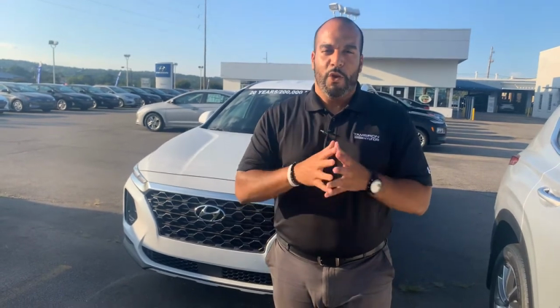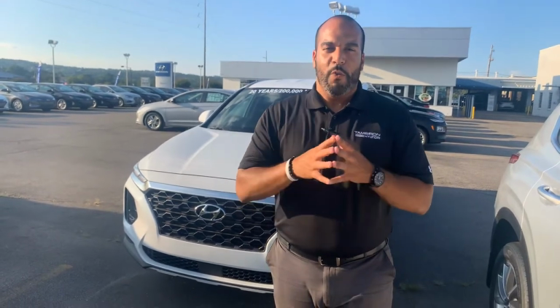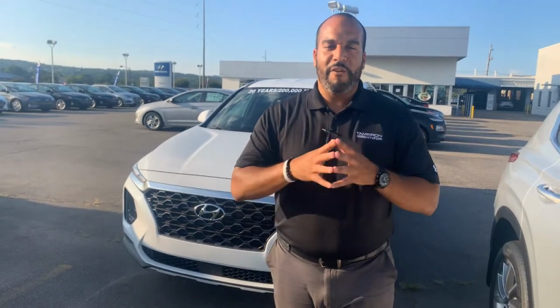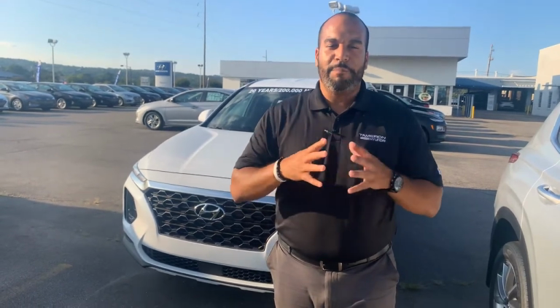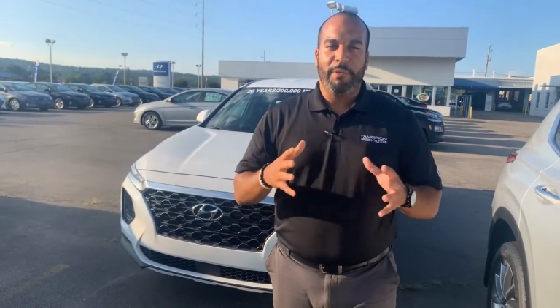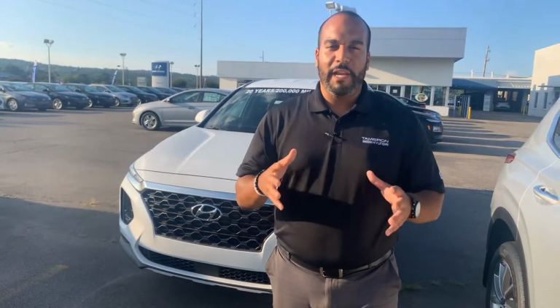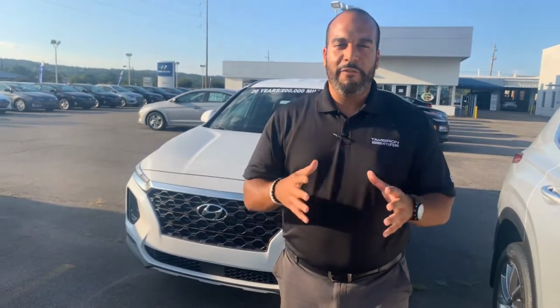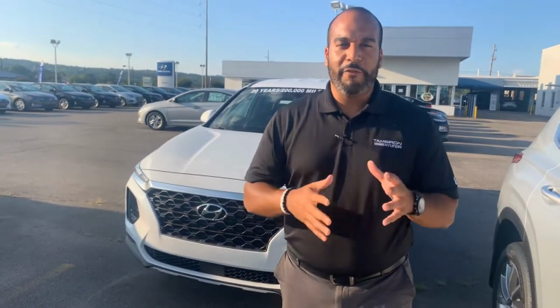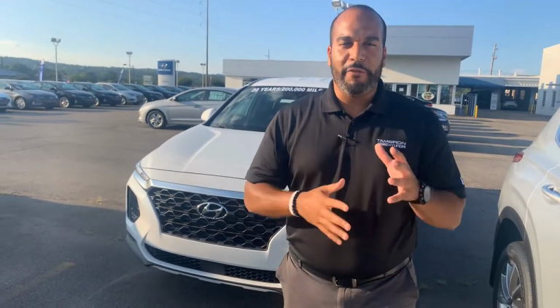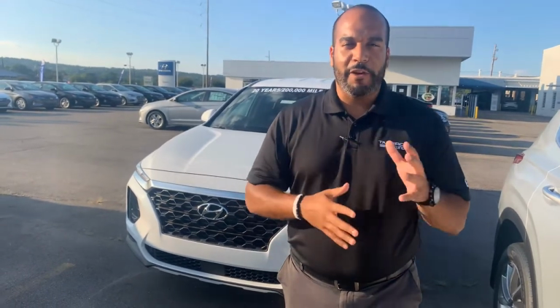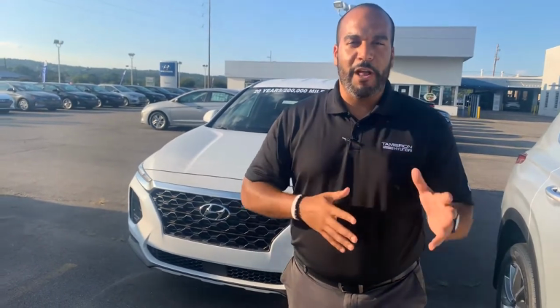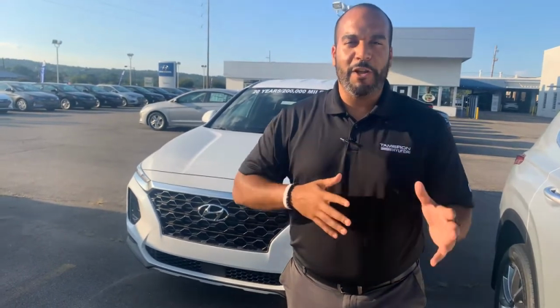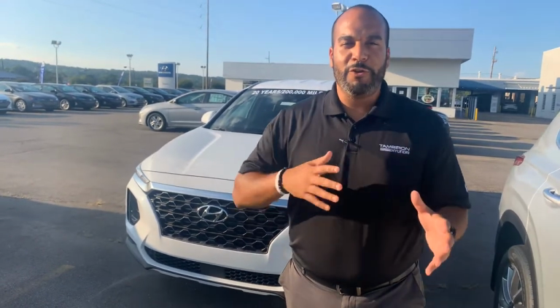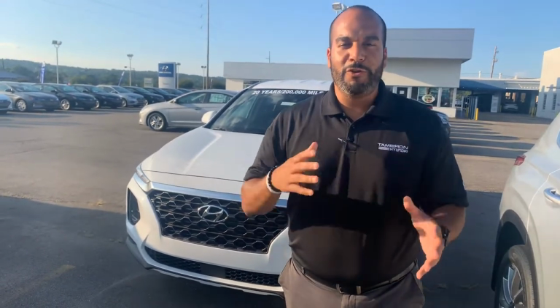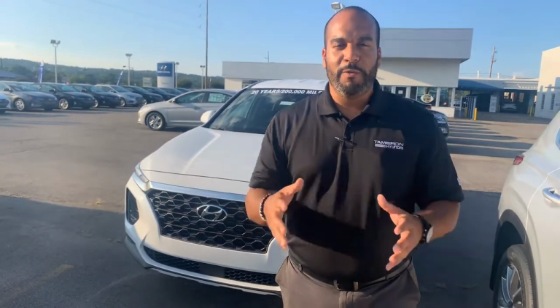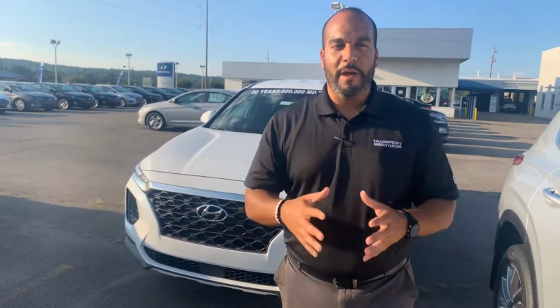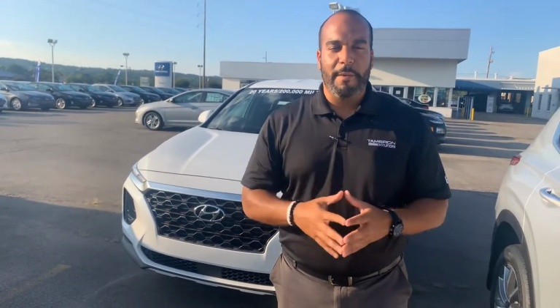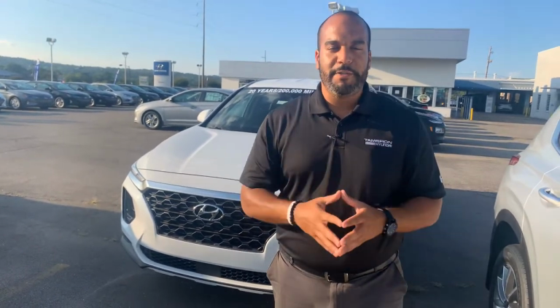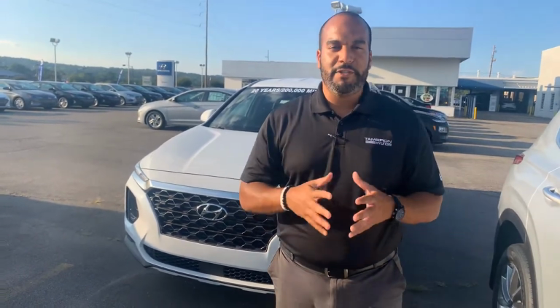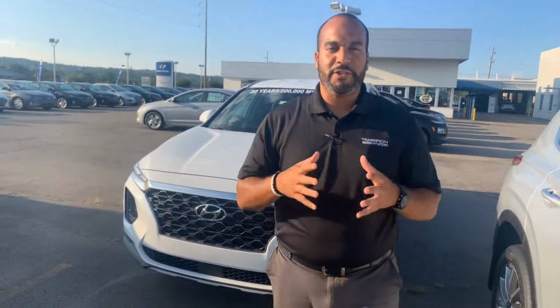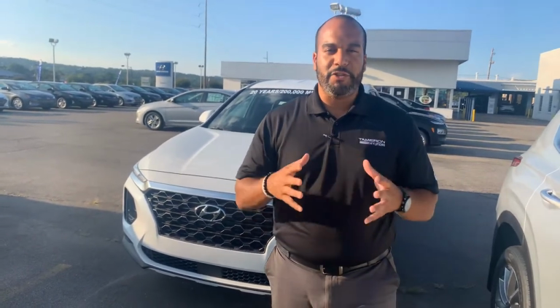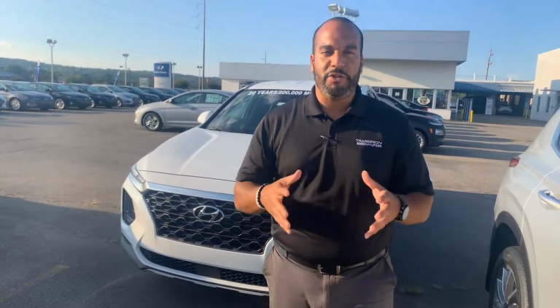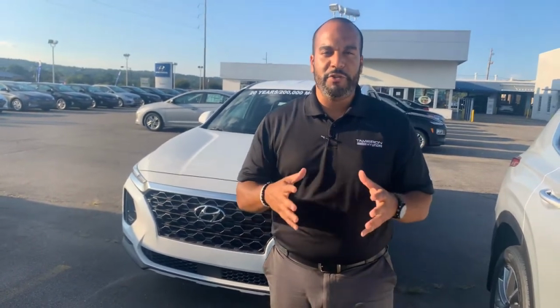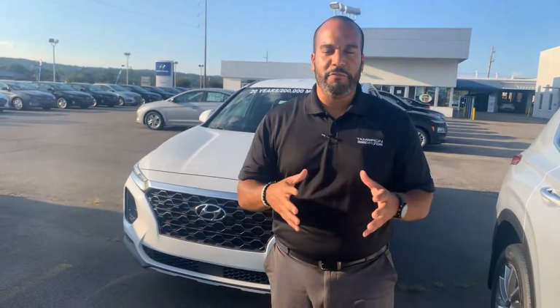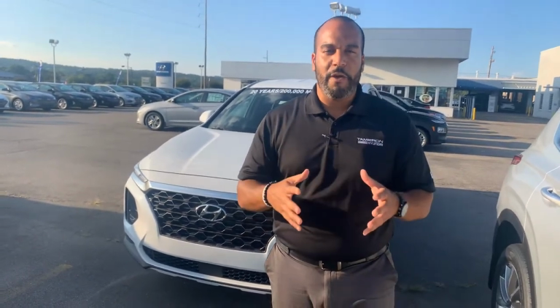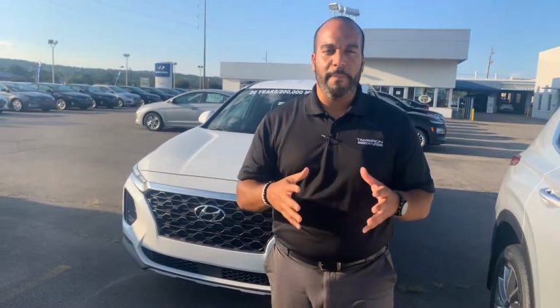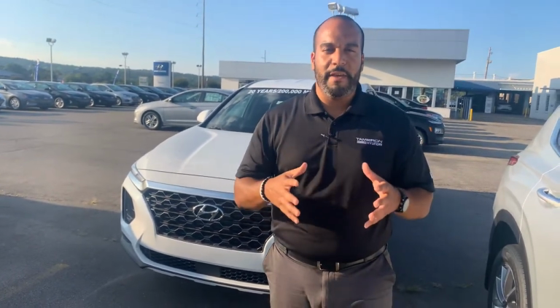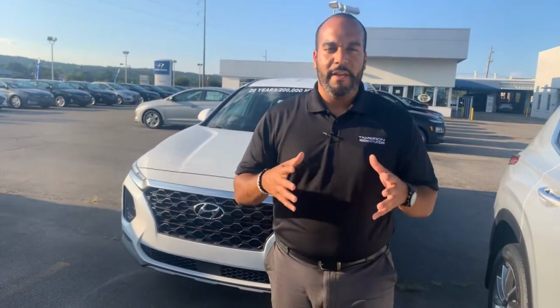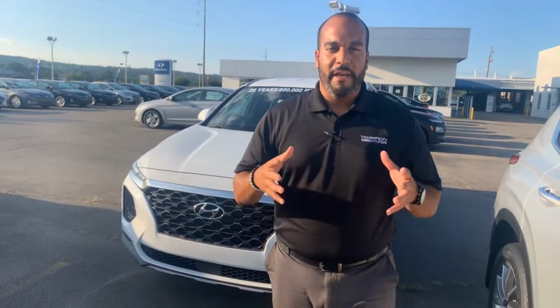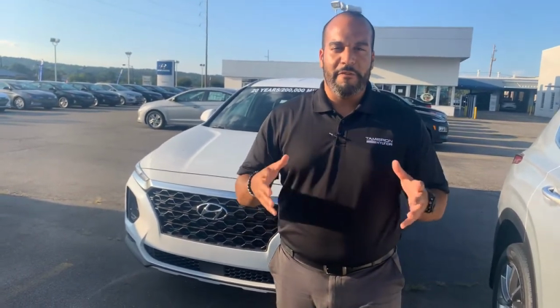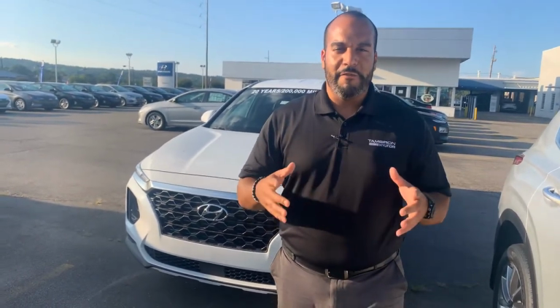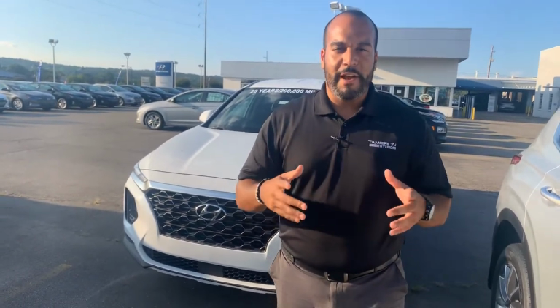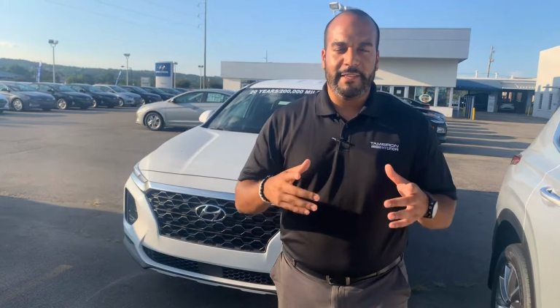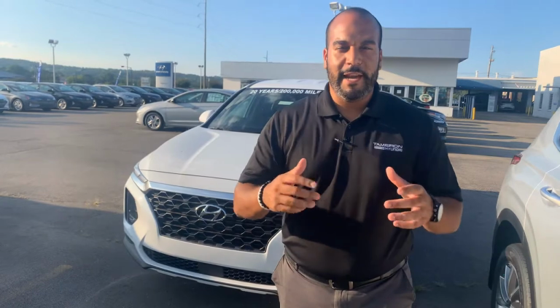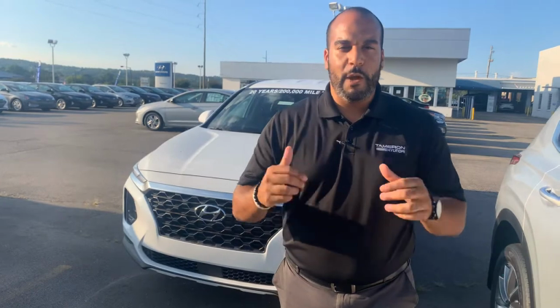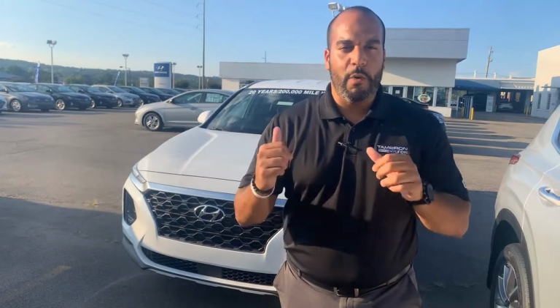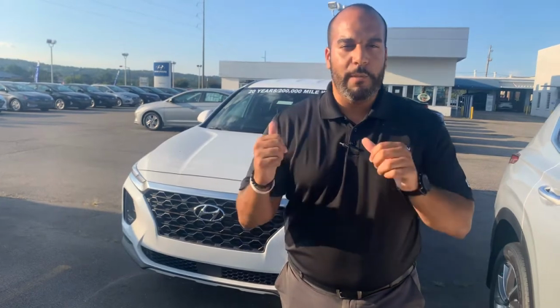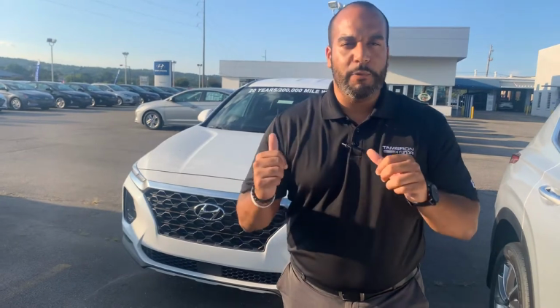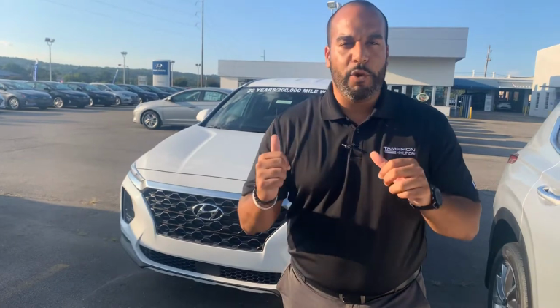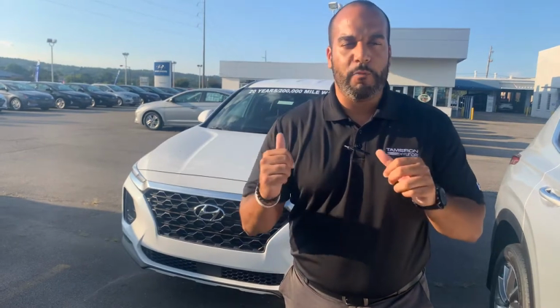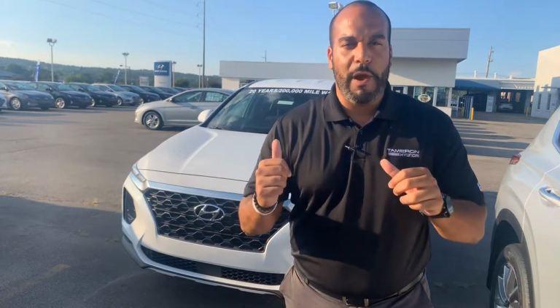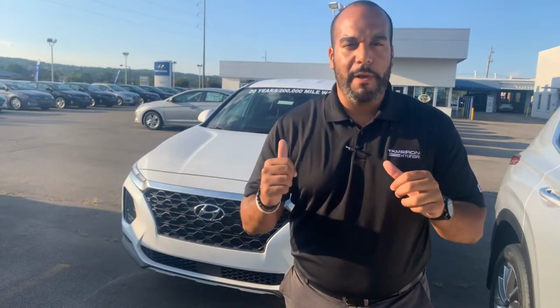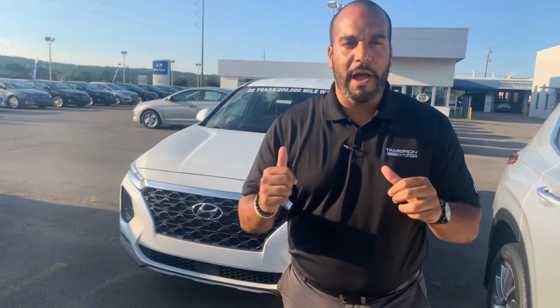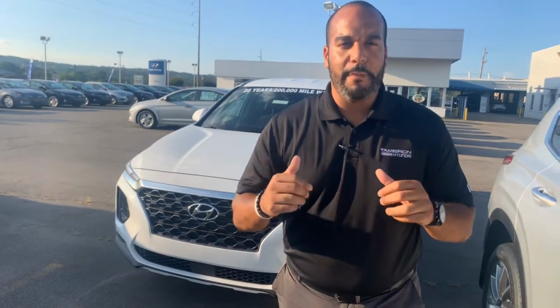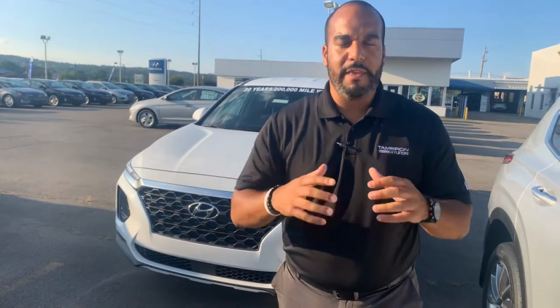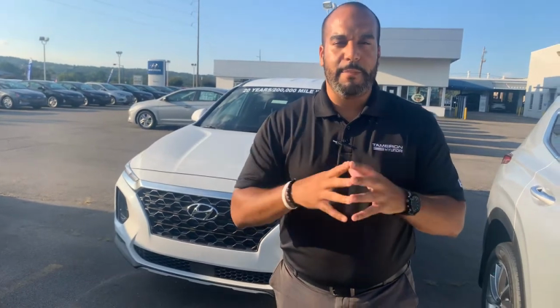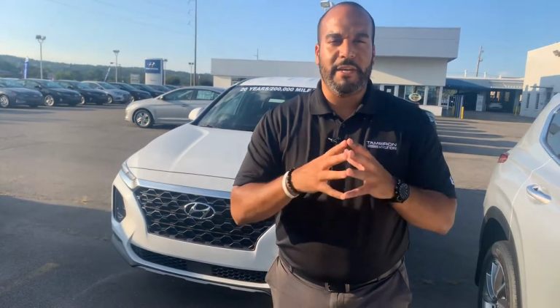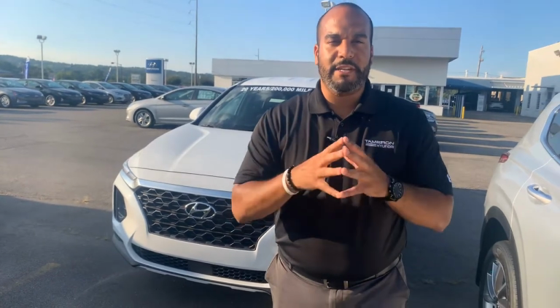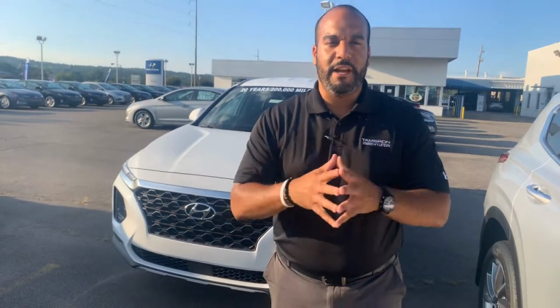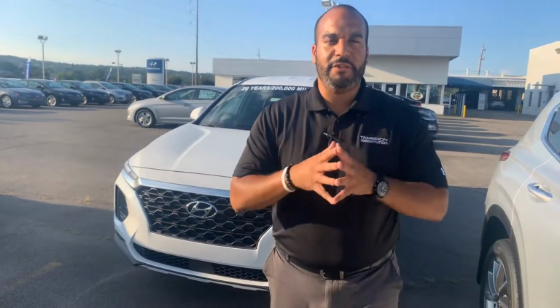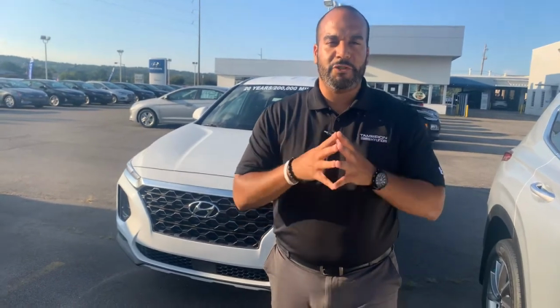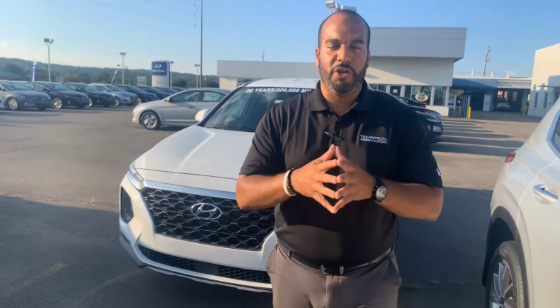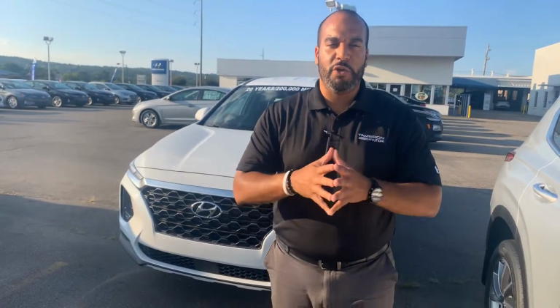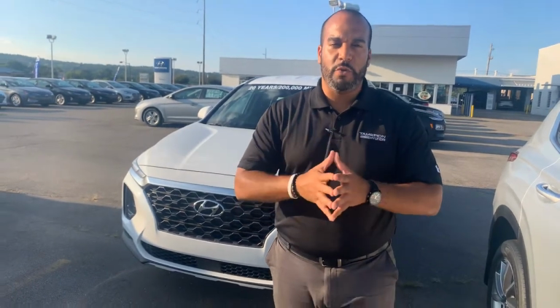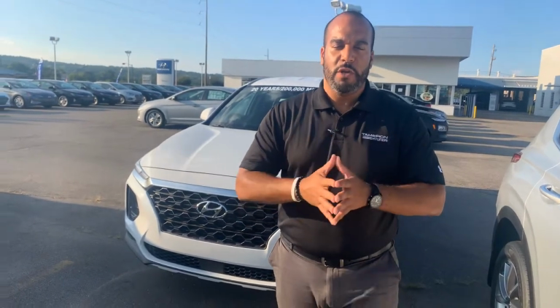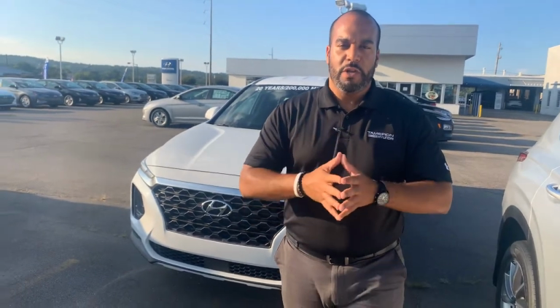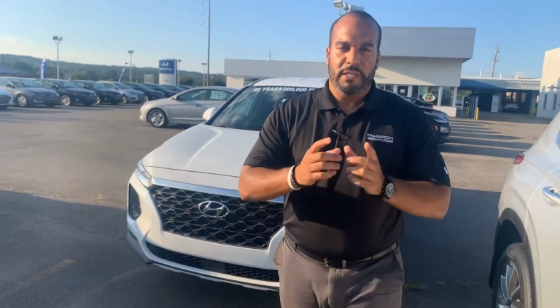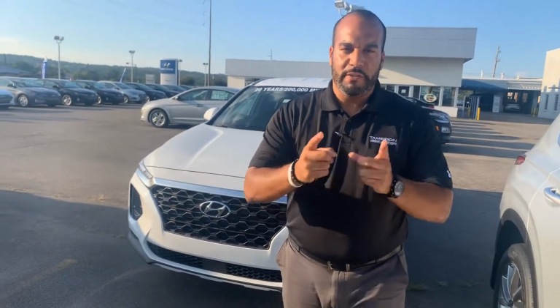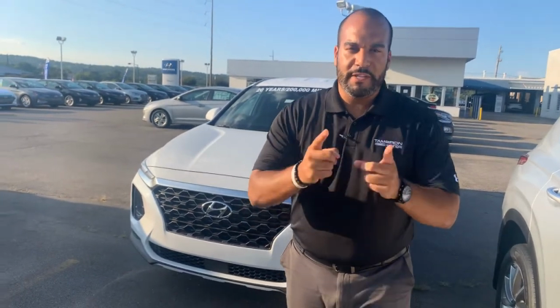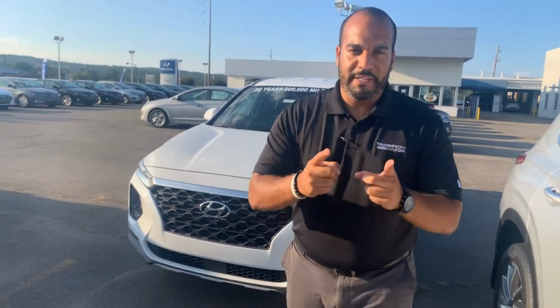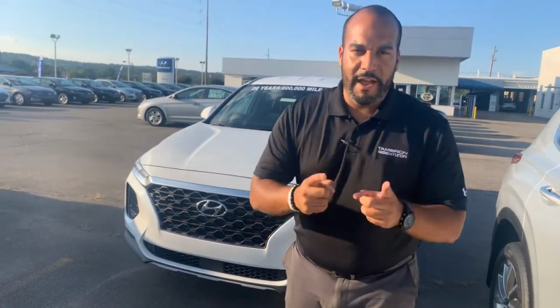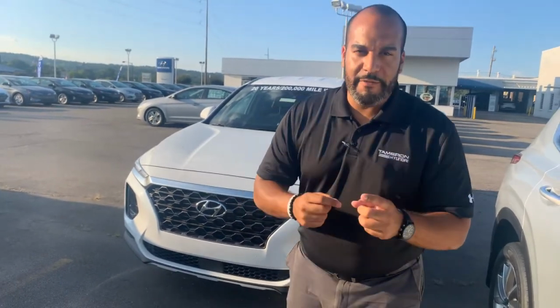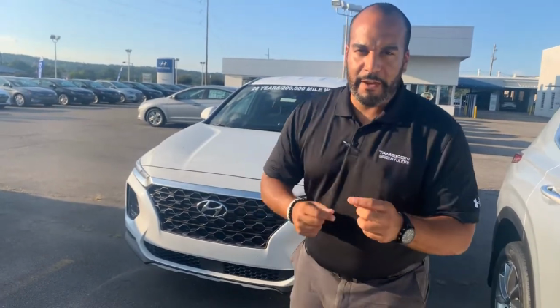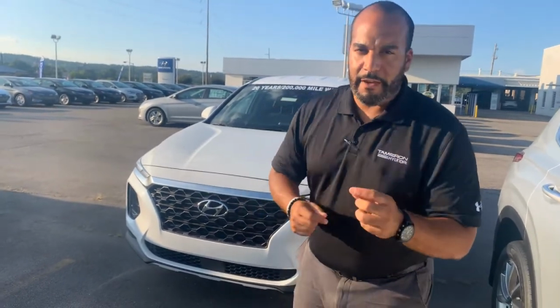We have plenty of different color and trim options to choose from. In fact, I got one photo right behind me that I'm excited to show you. So let's dive in.